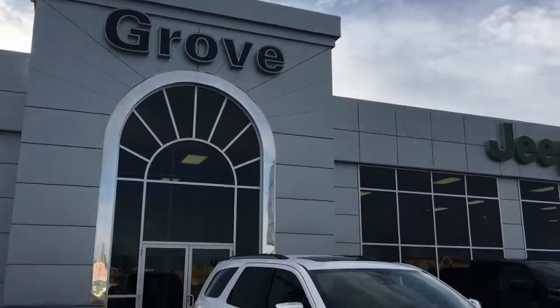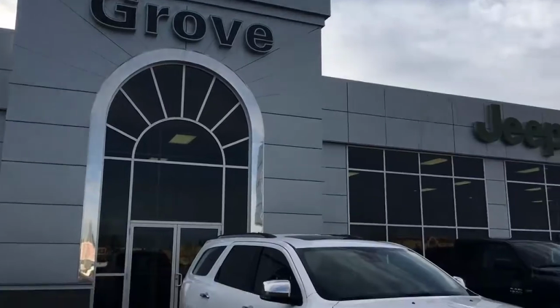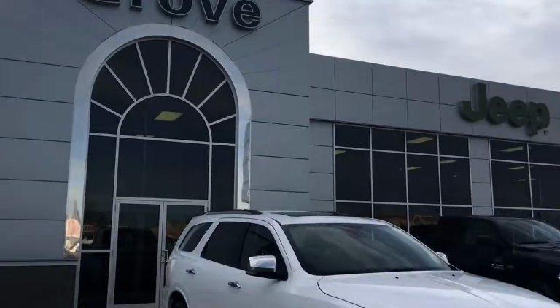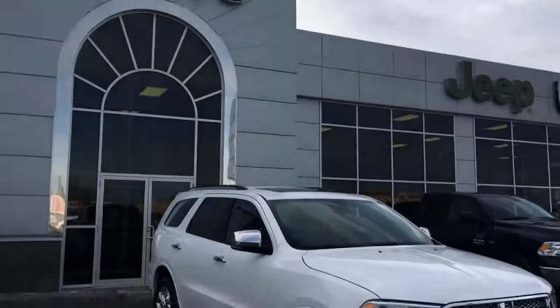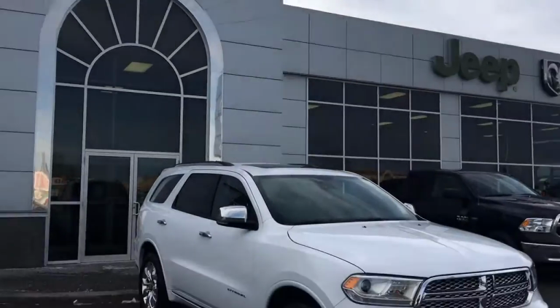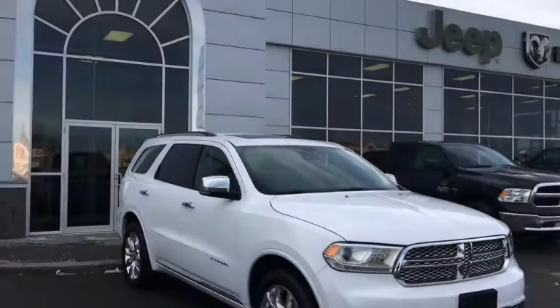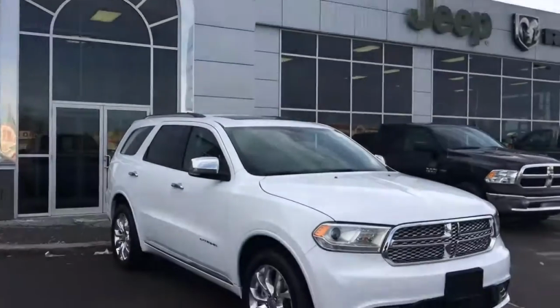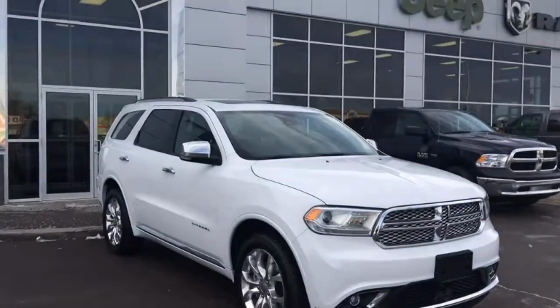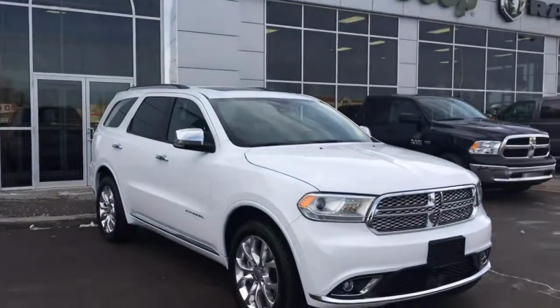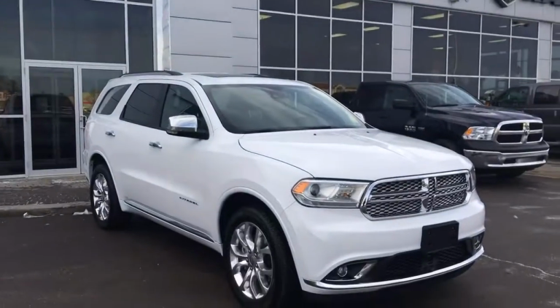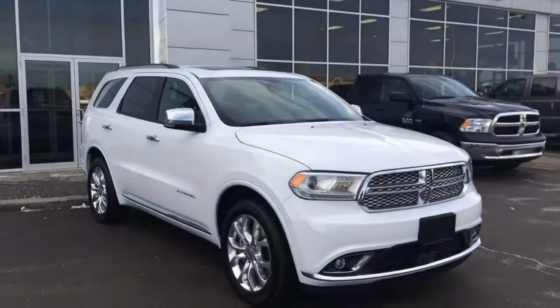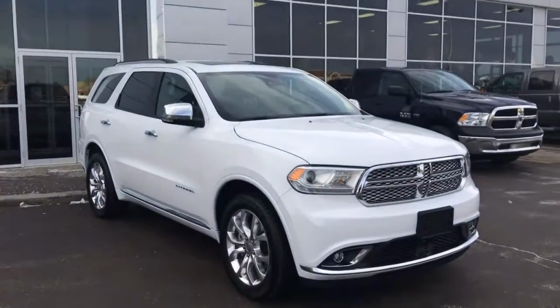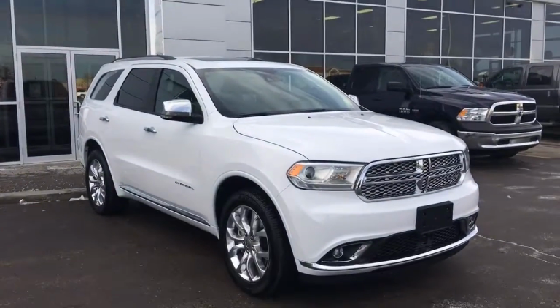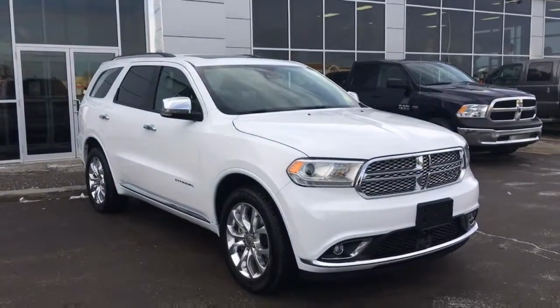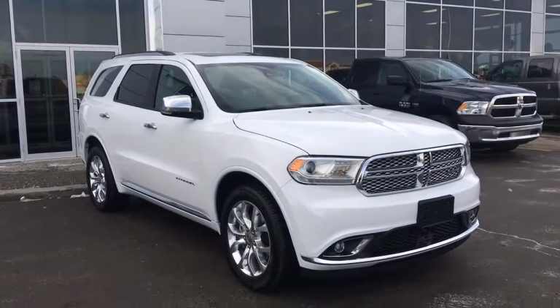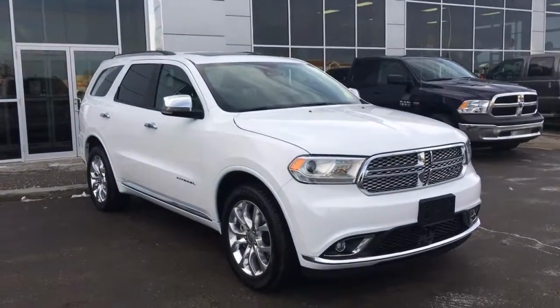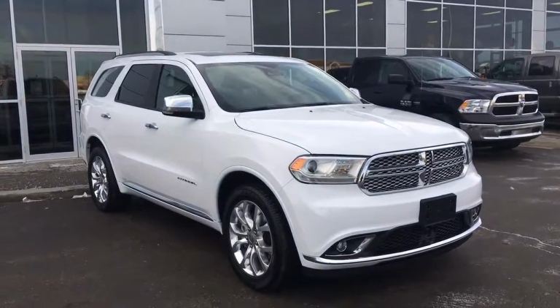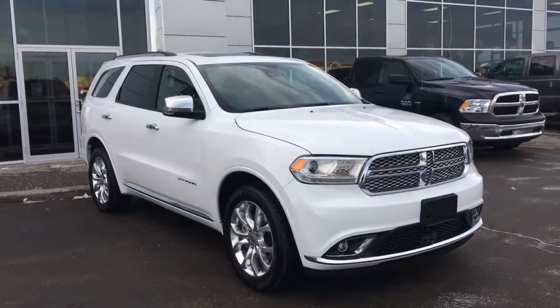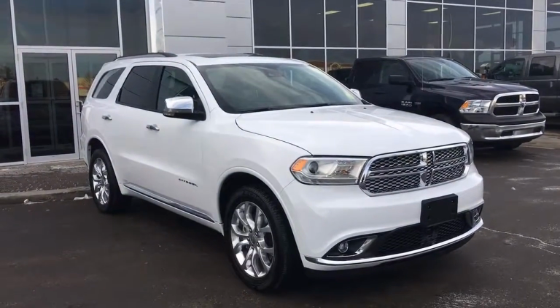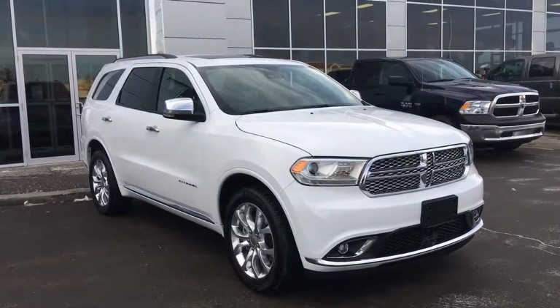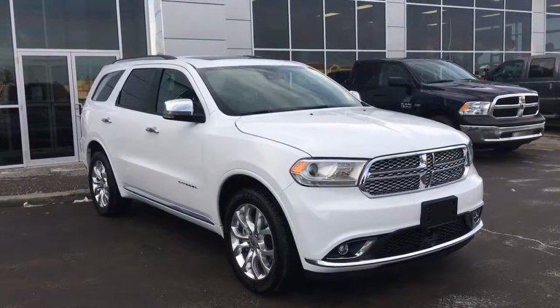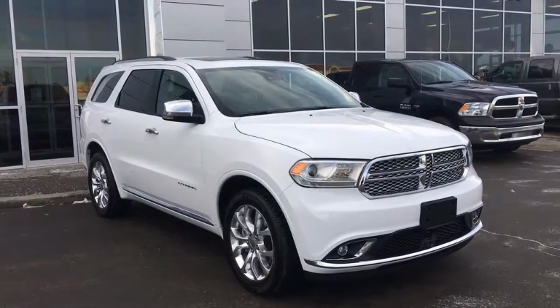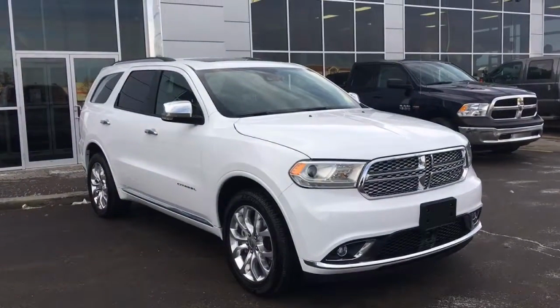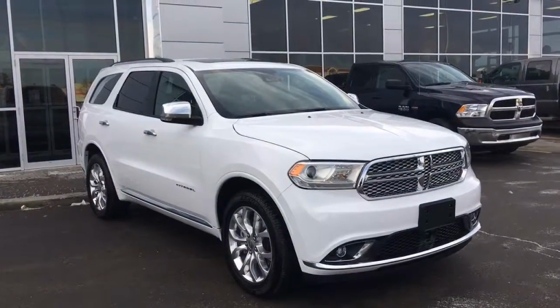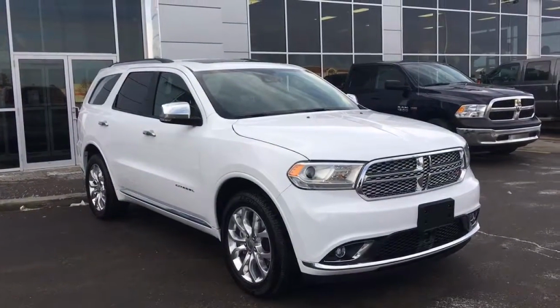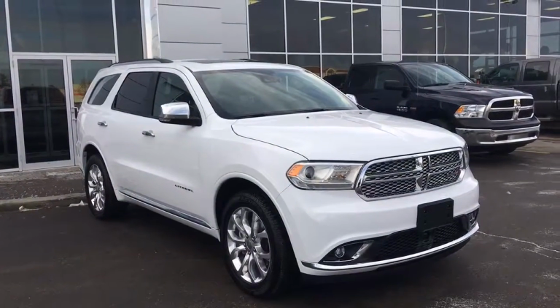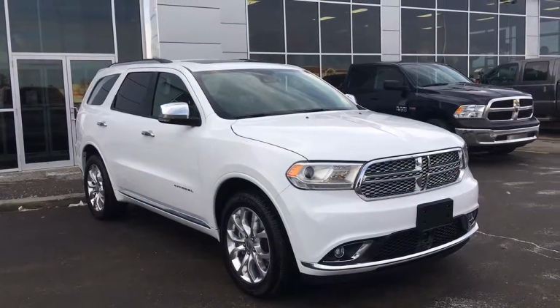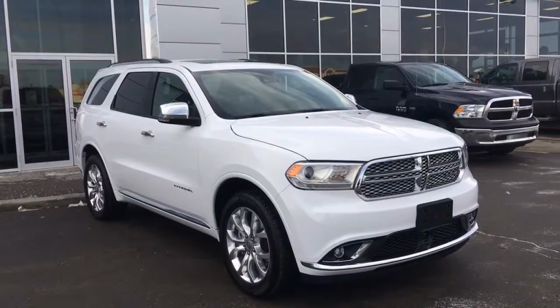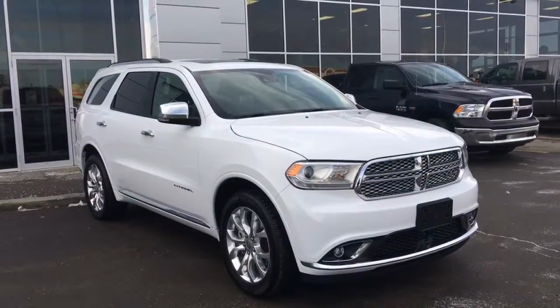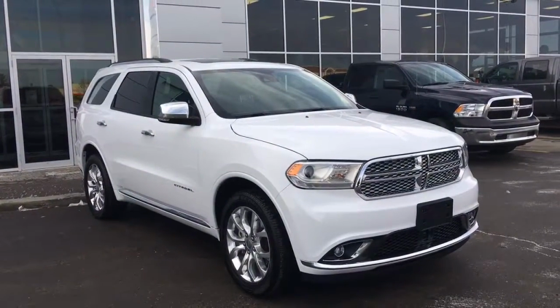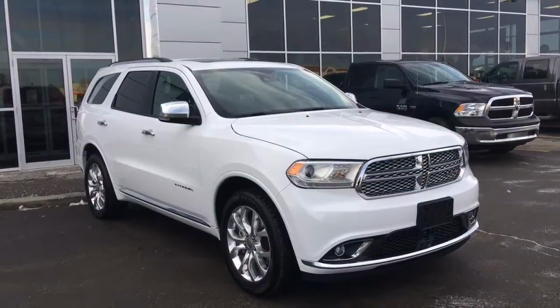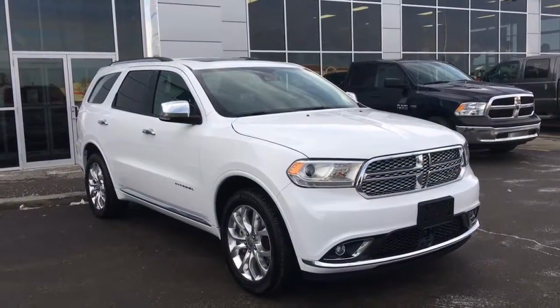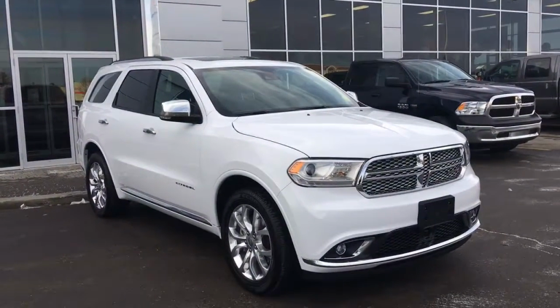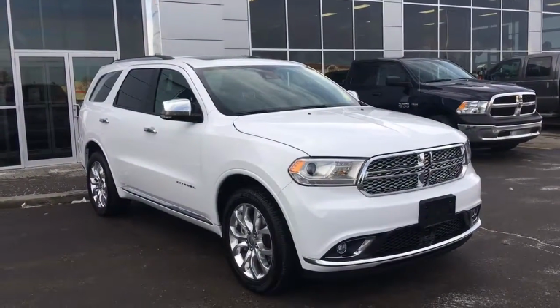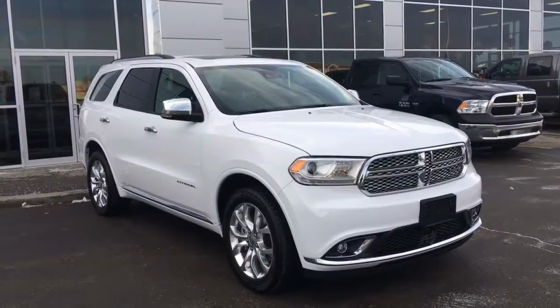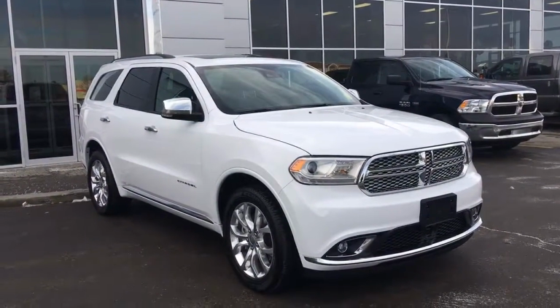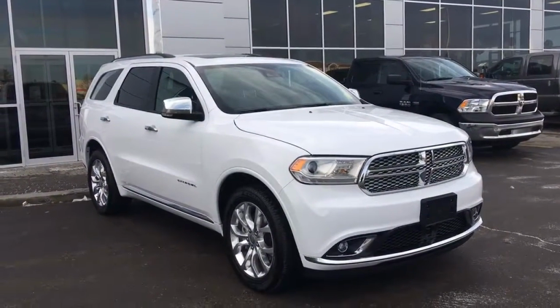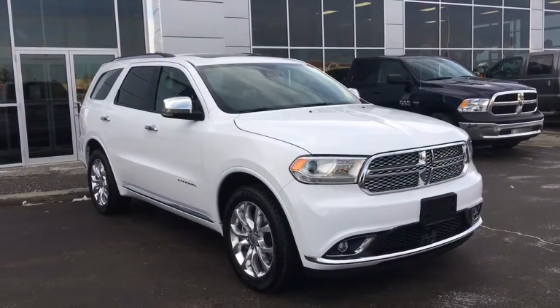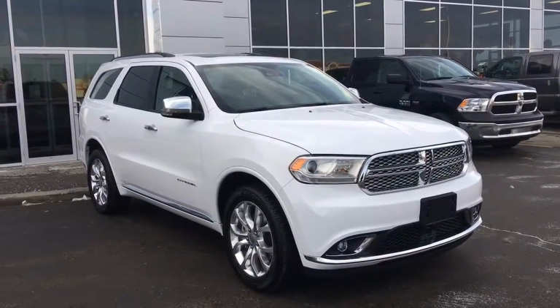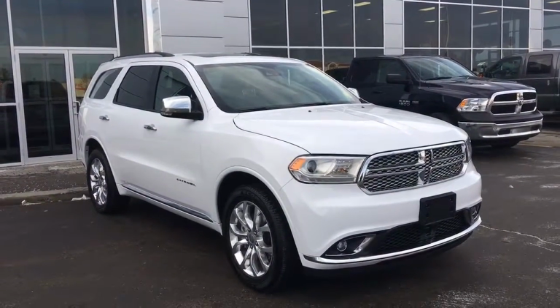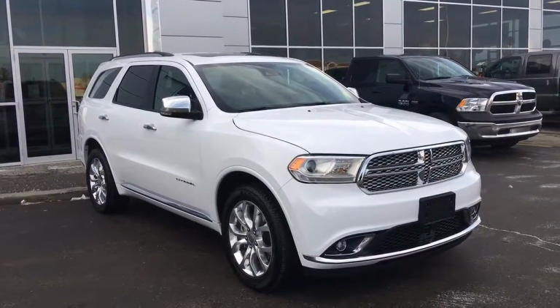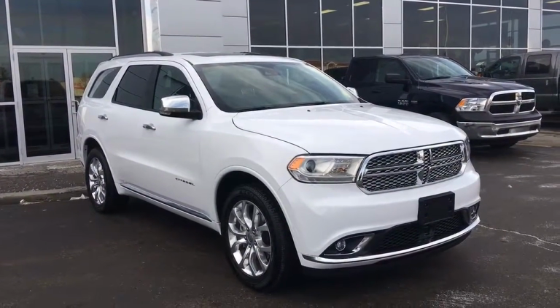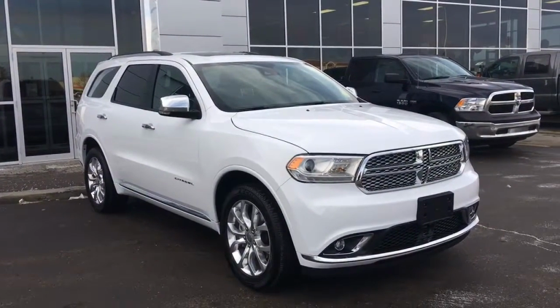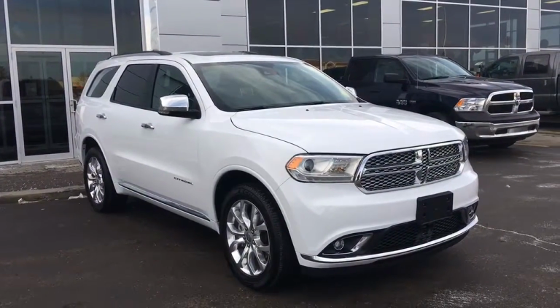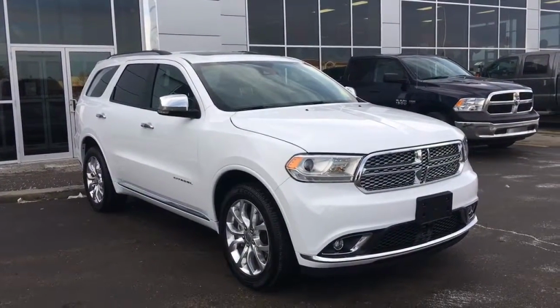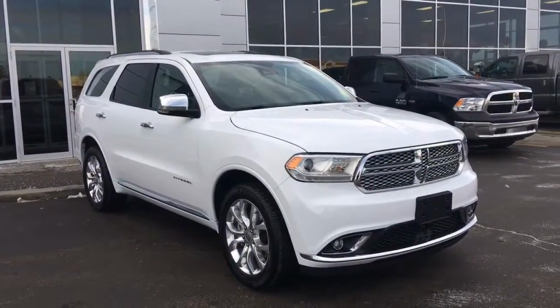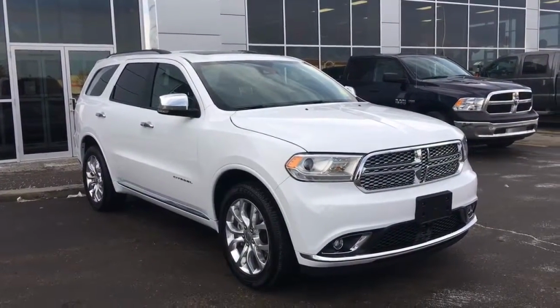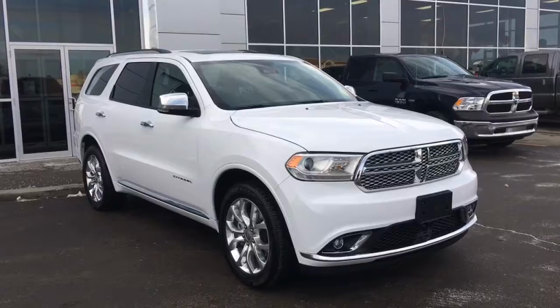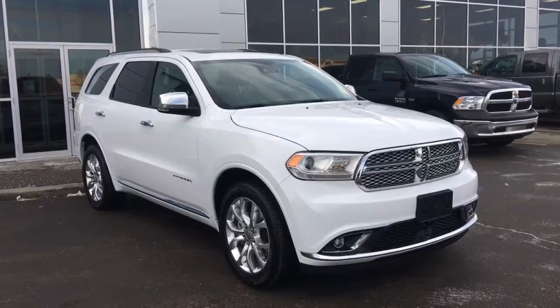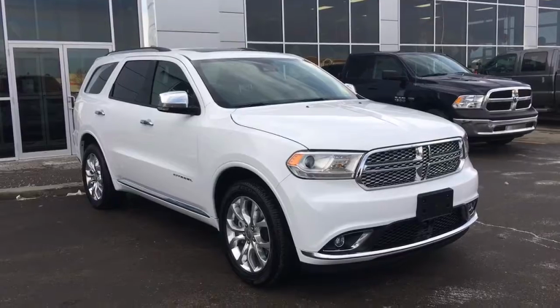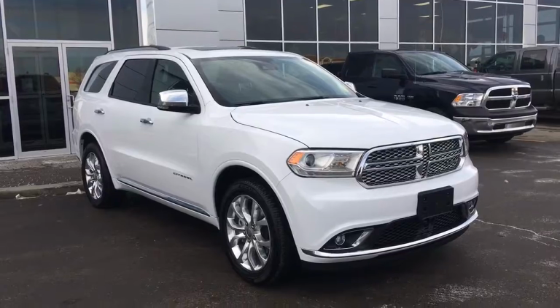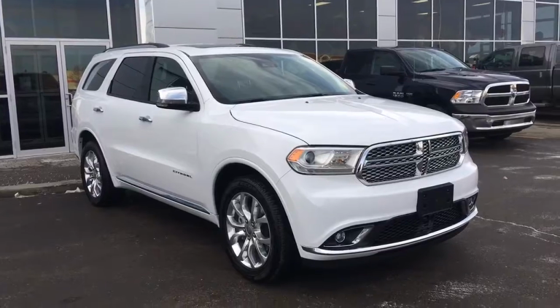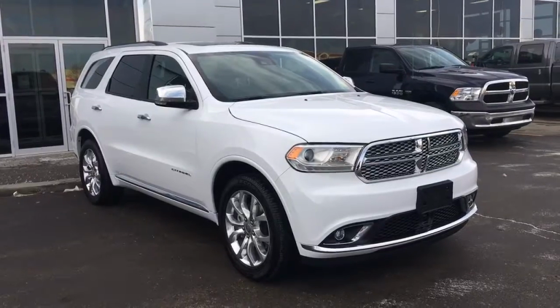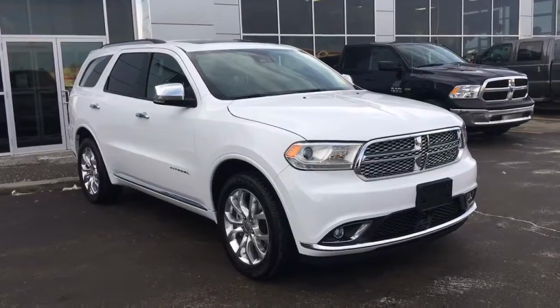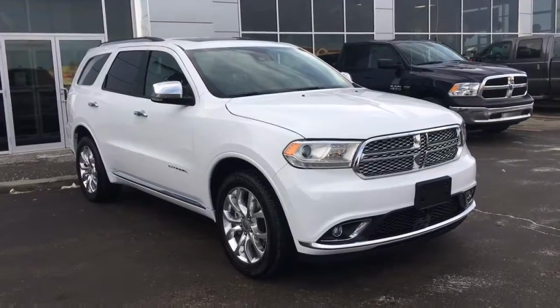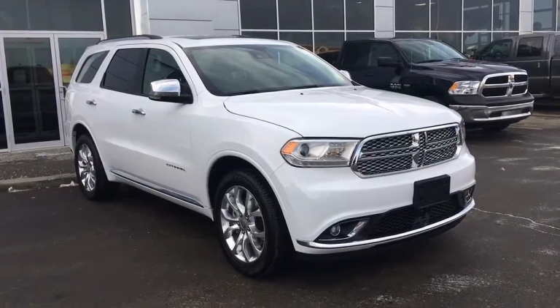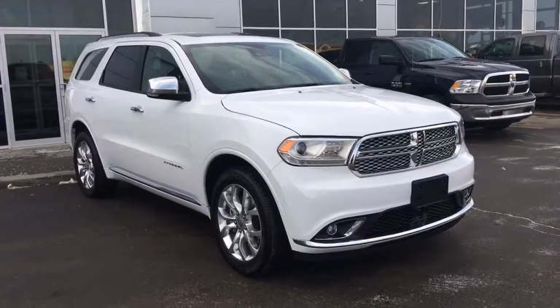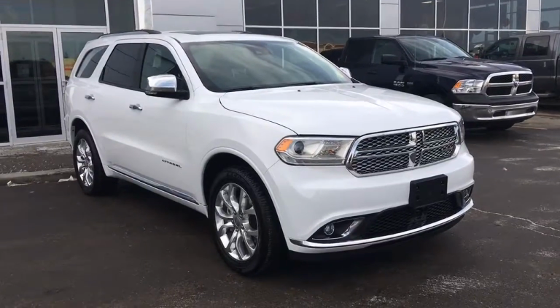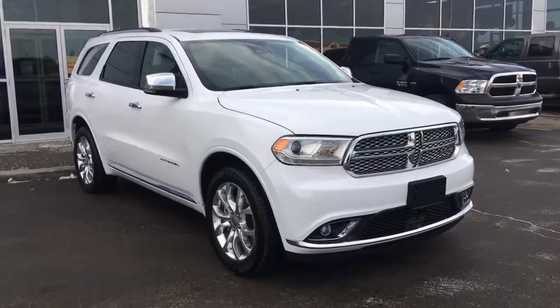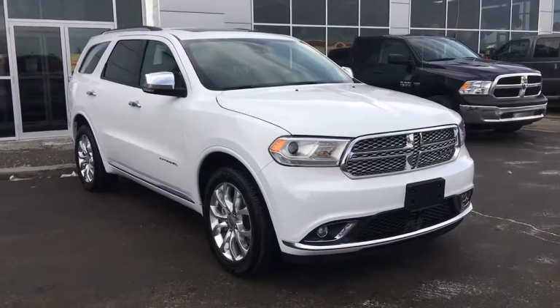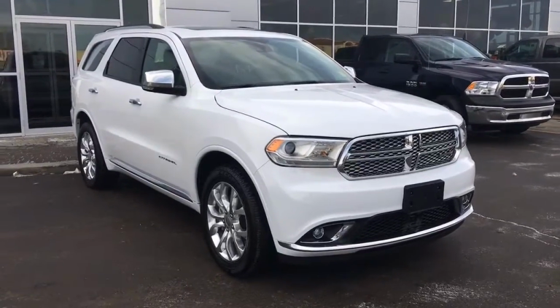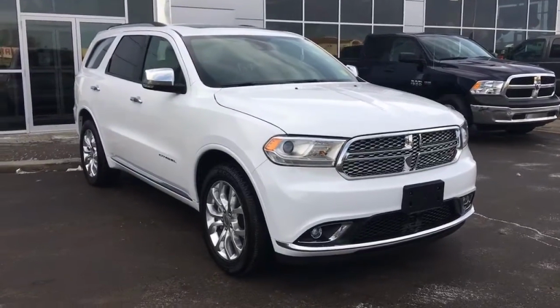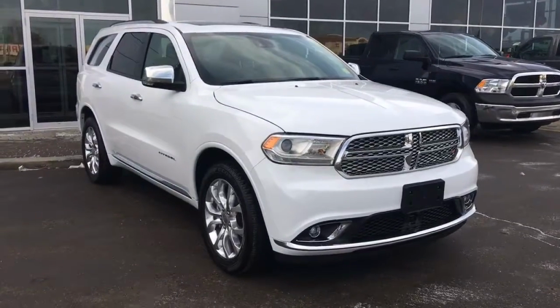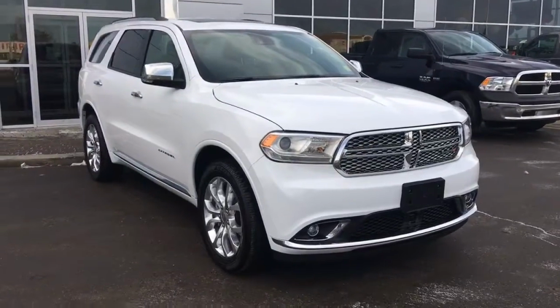Welcome to Grove Dodge. My name is Jasmine and today we're going to be looking at a 2016 Dodge Durango in bright white.